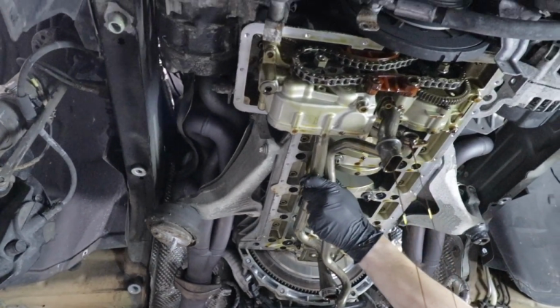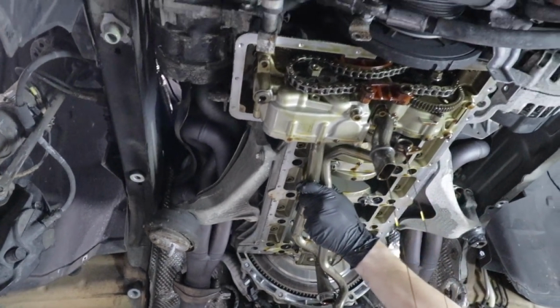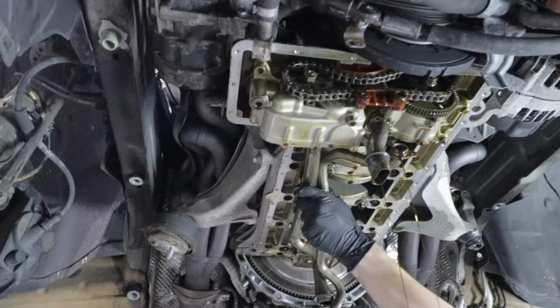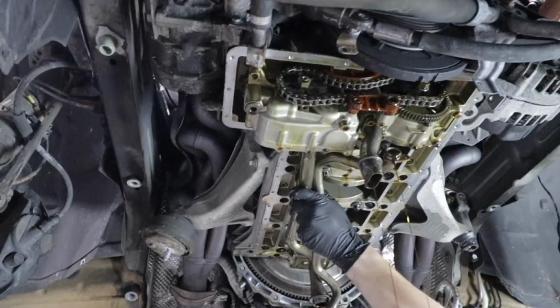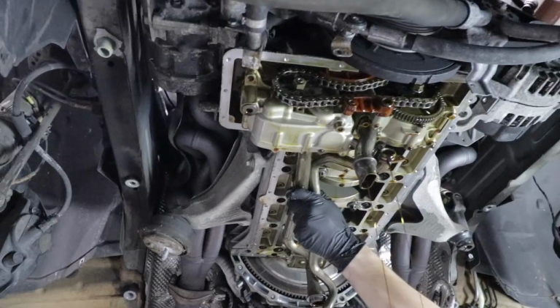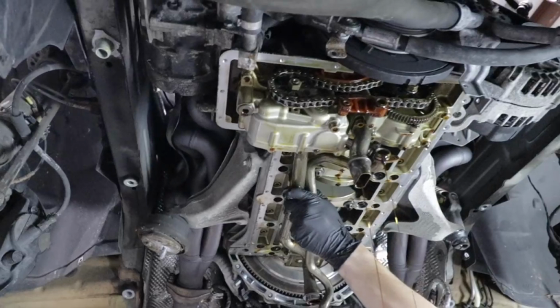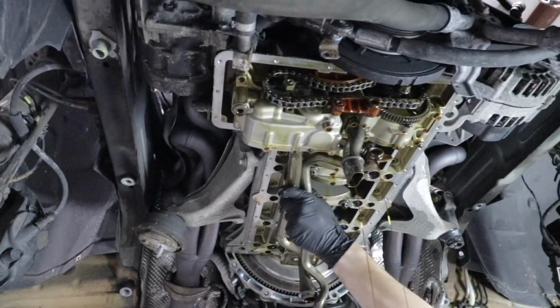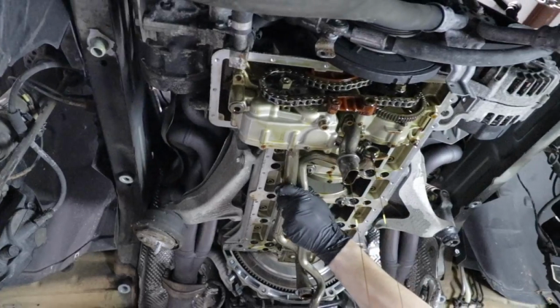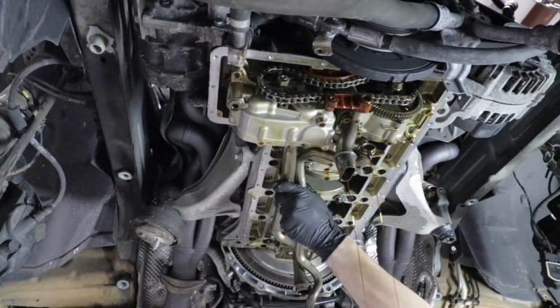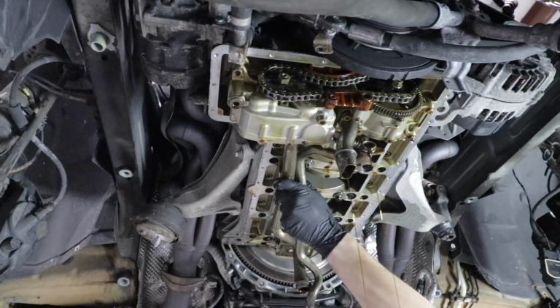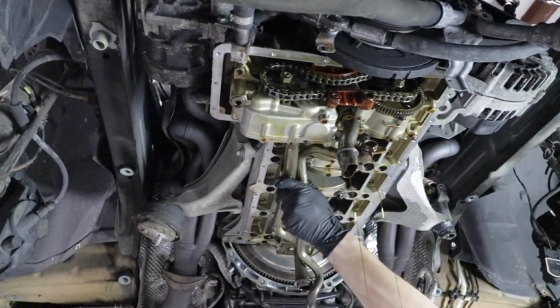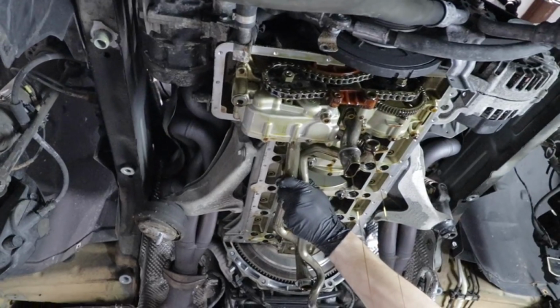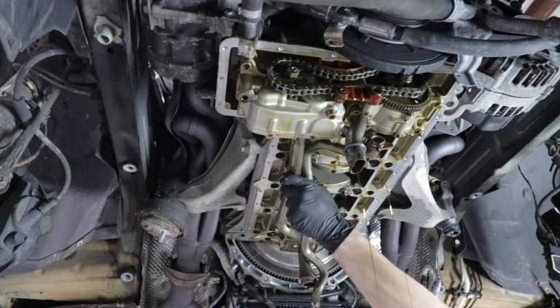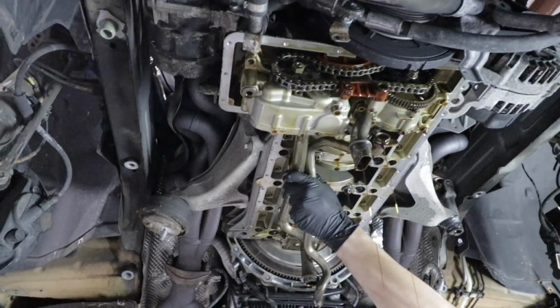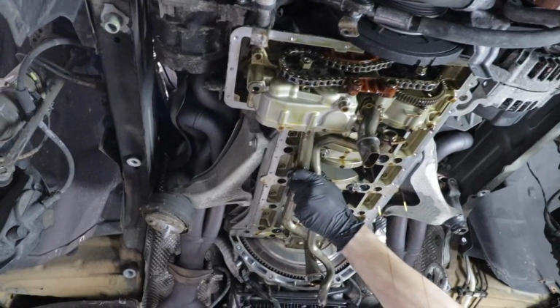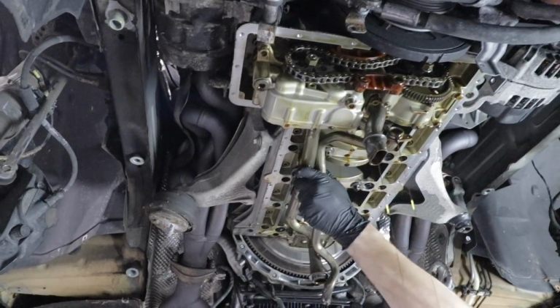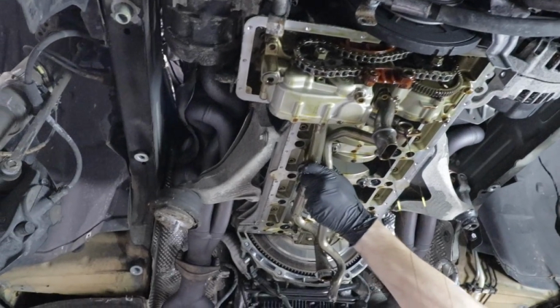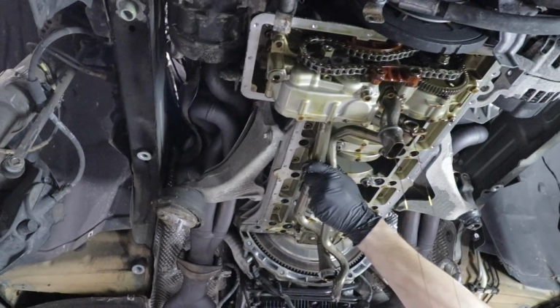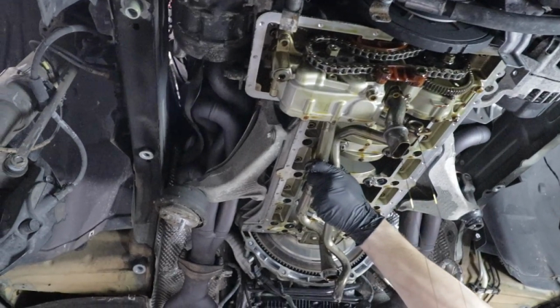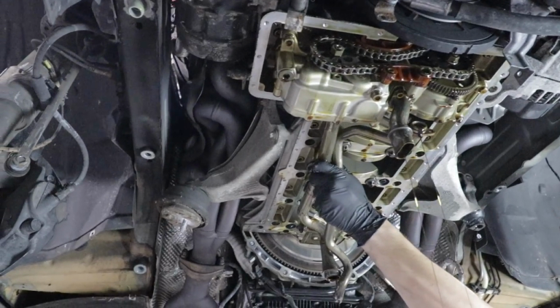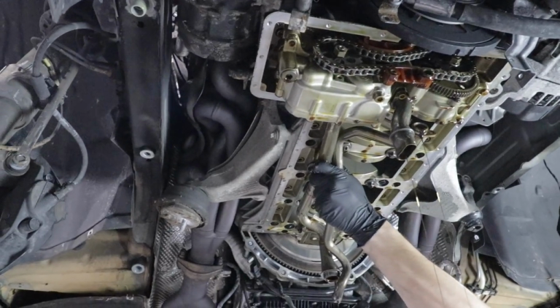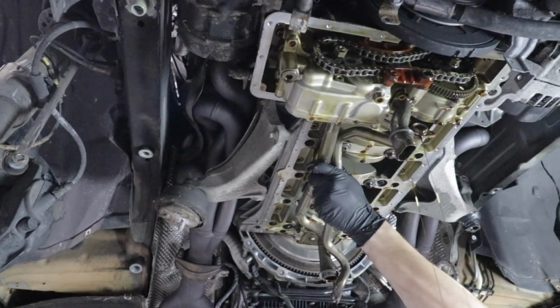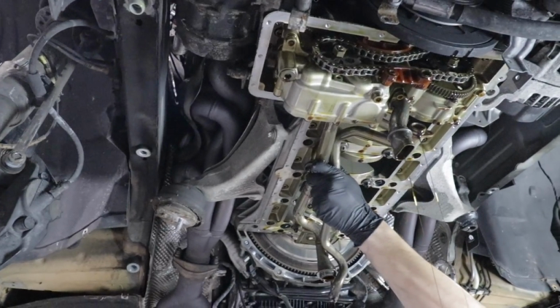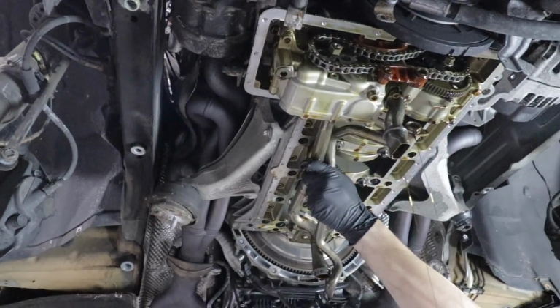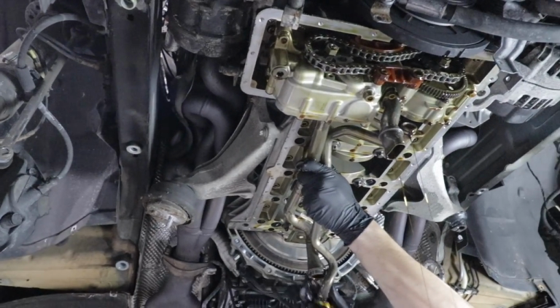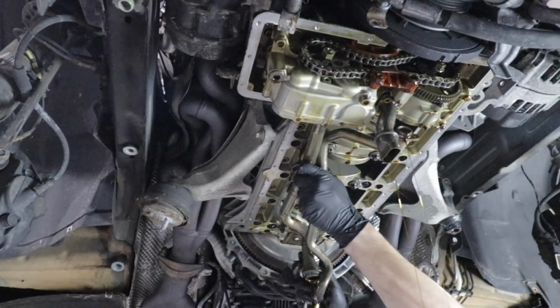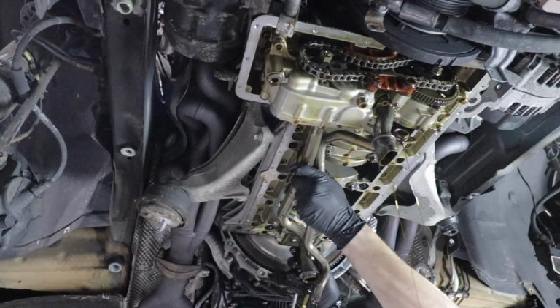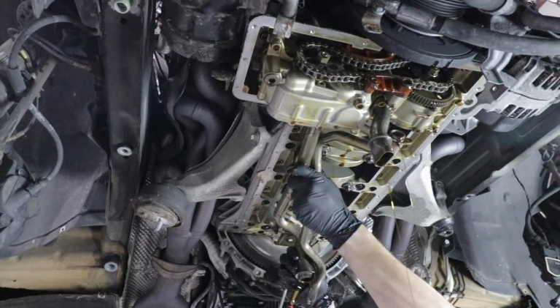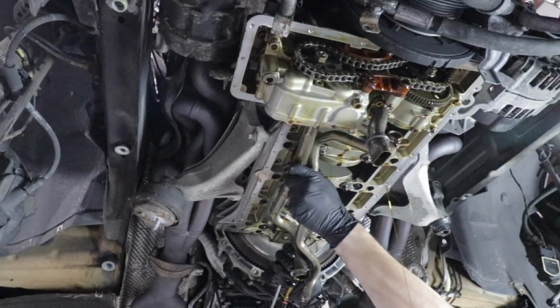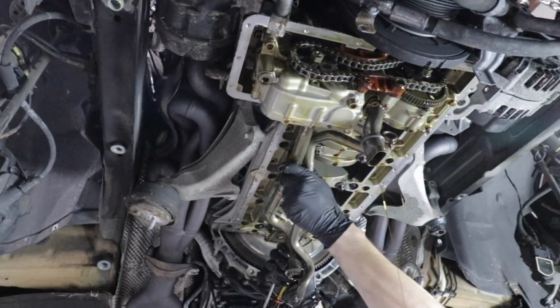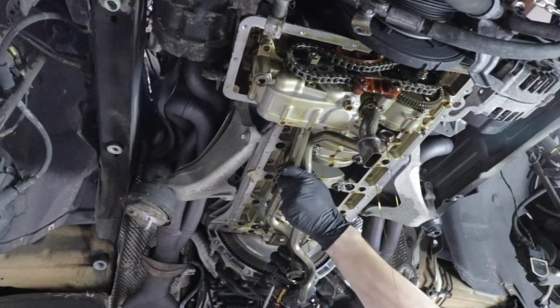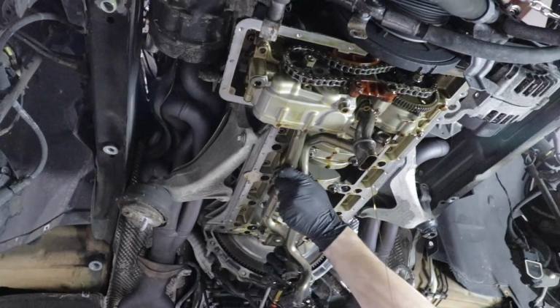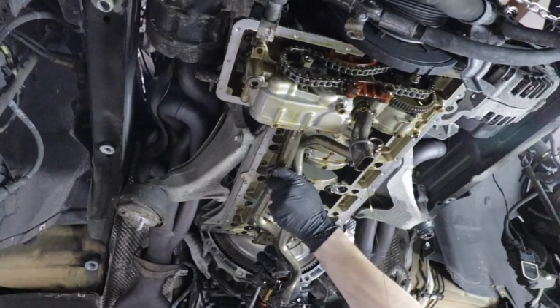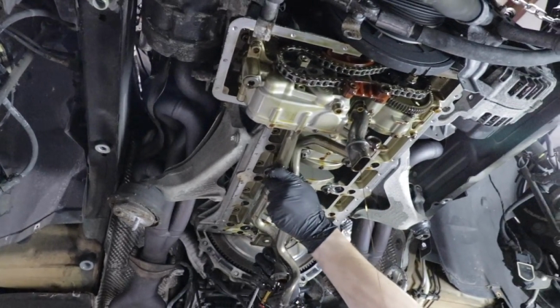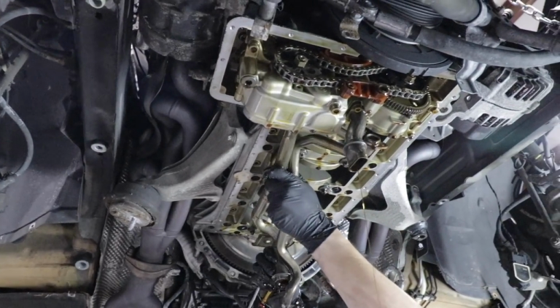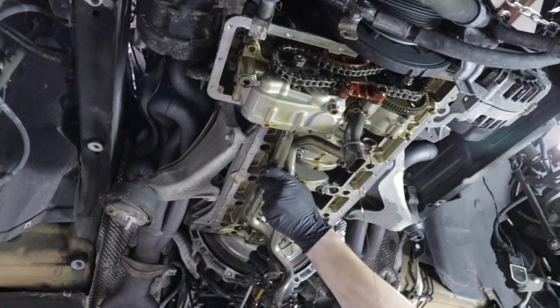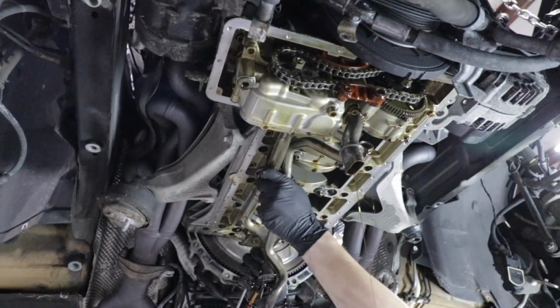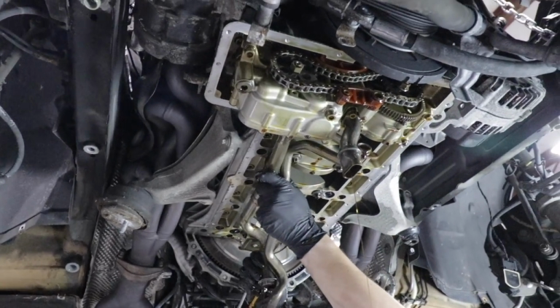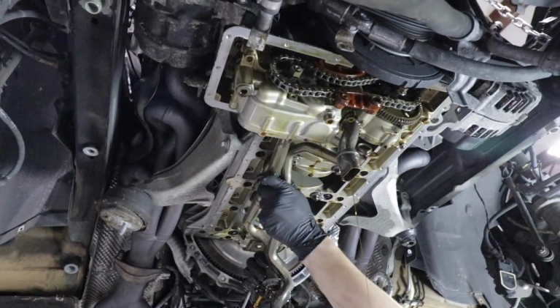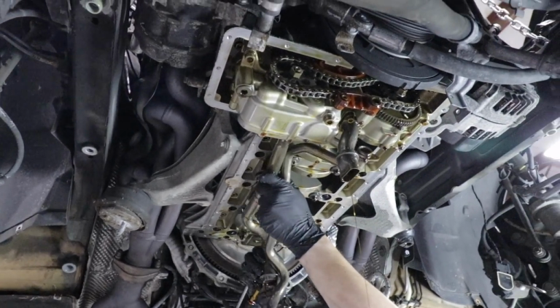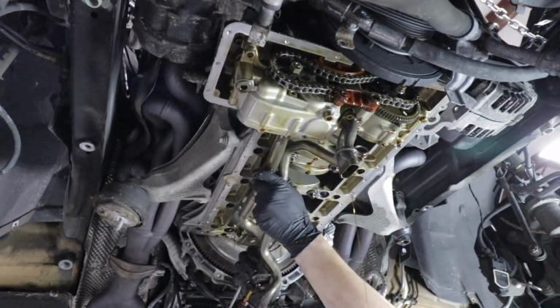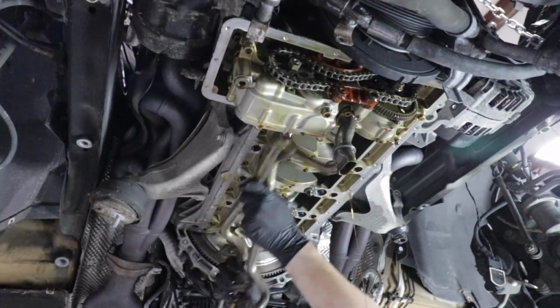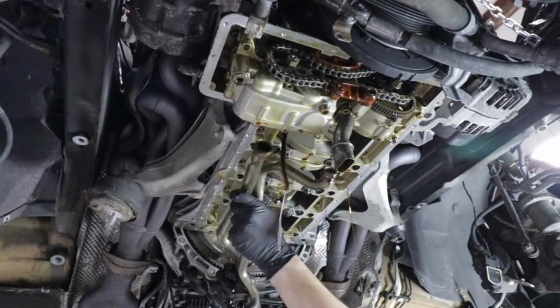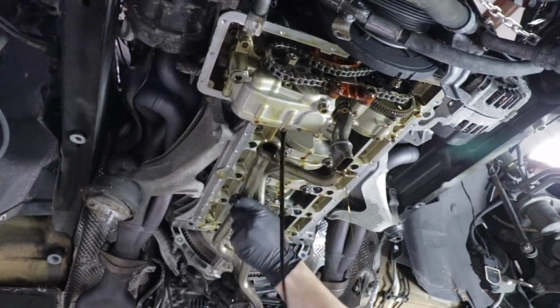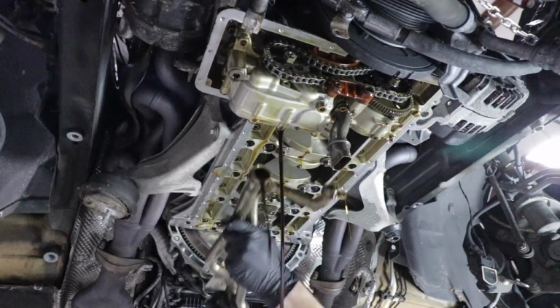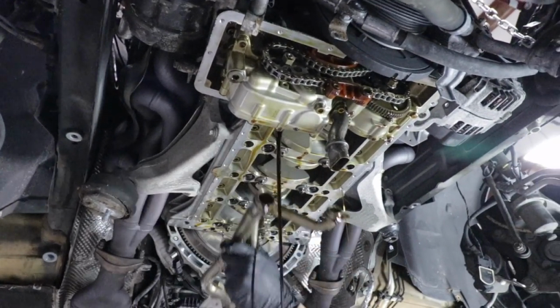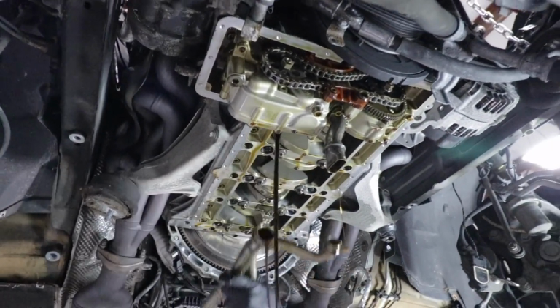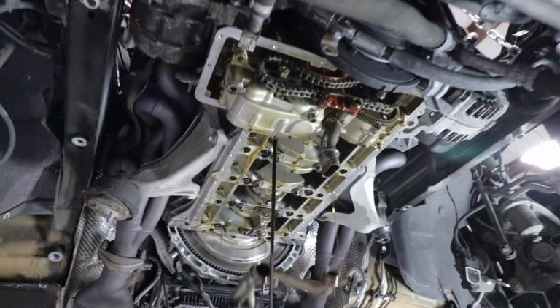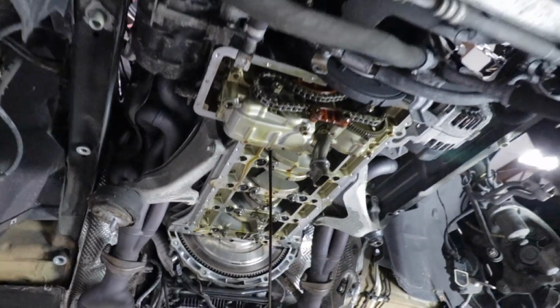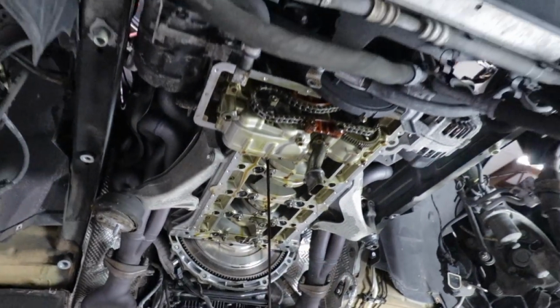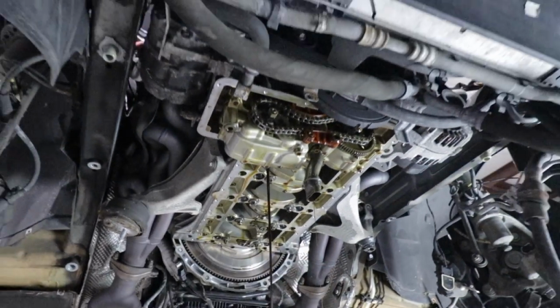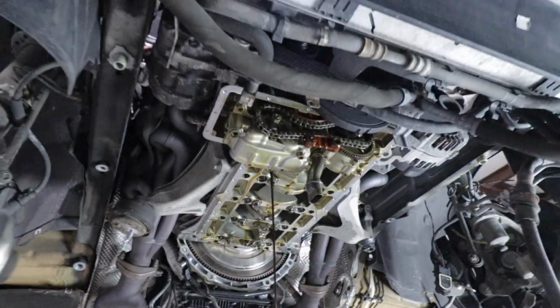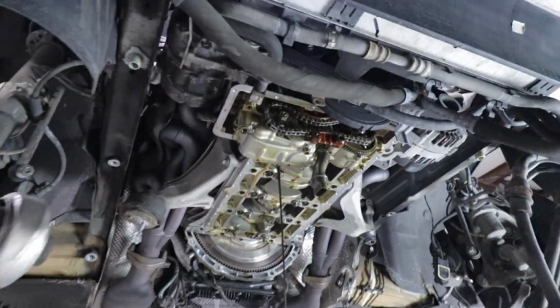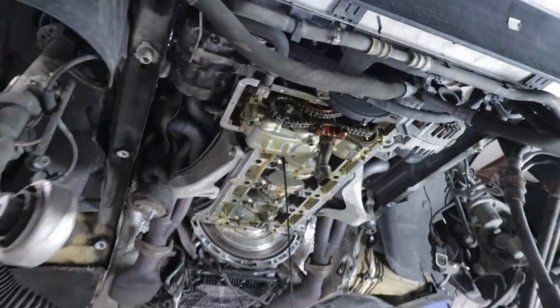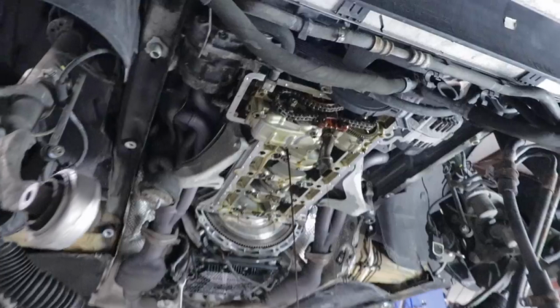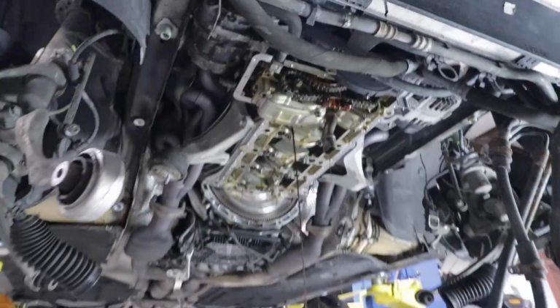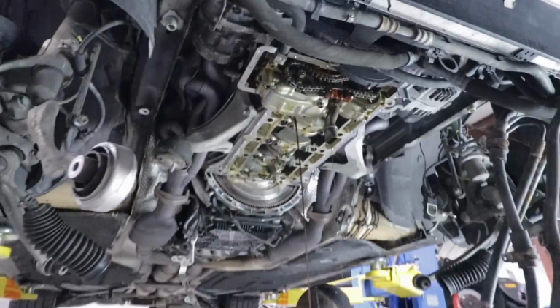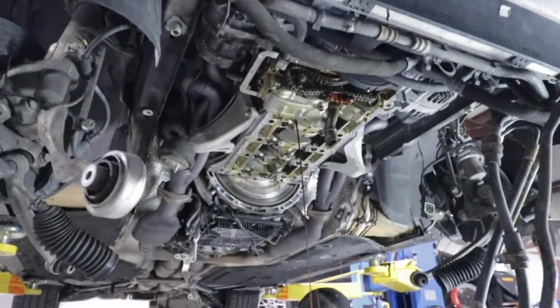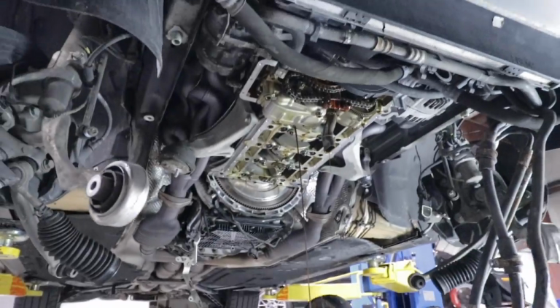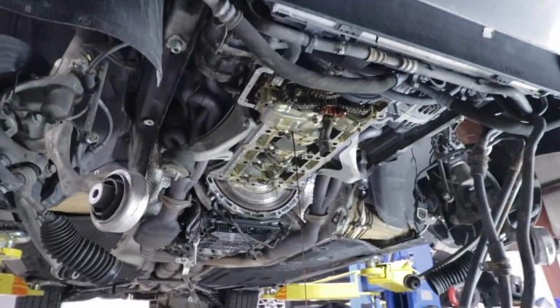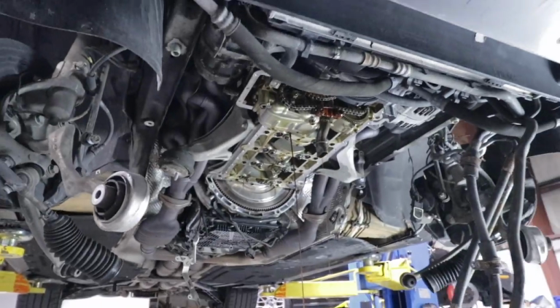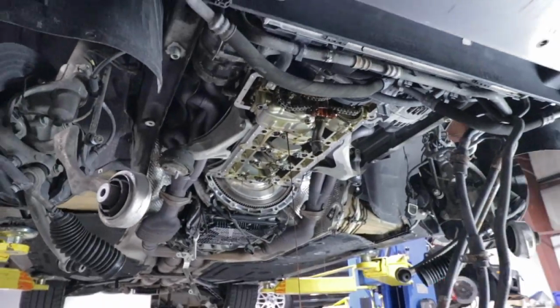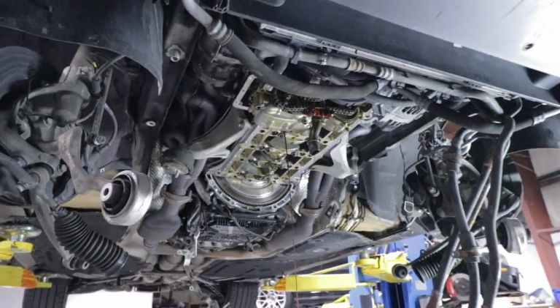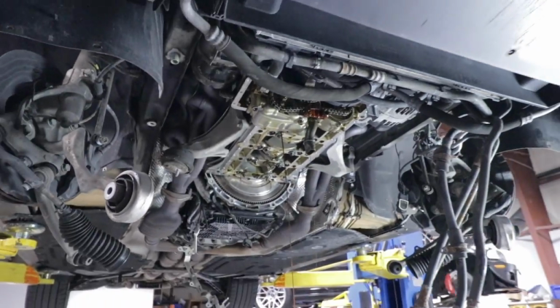Just in case you ever thought an oil change really got all the oil out — now you know. Nope, it doesn't. Not even close.